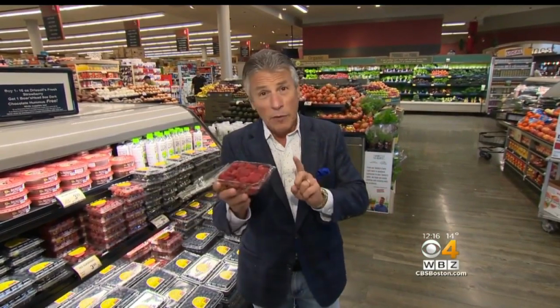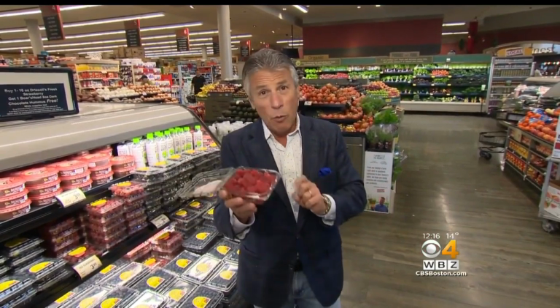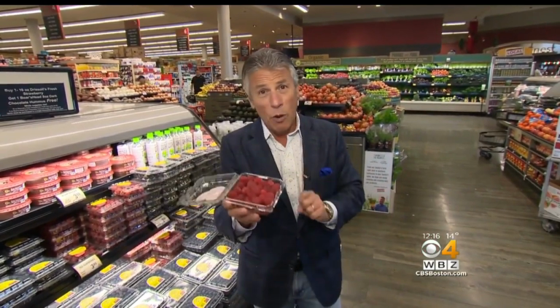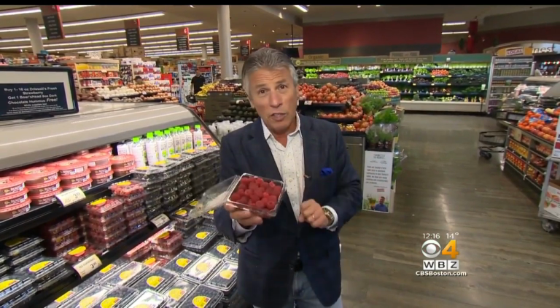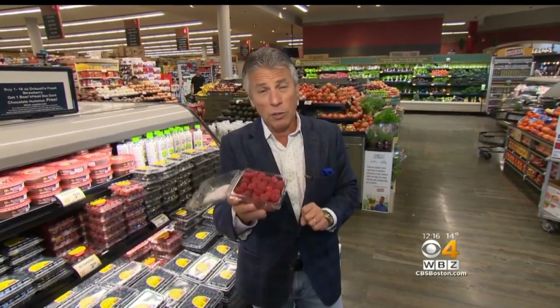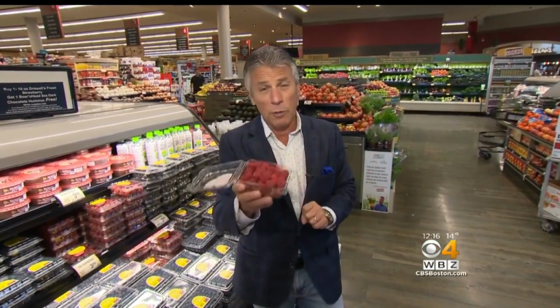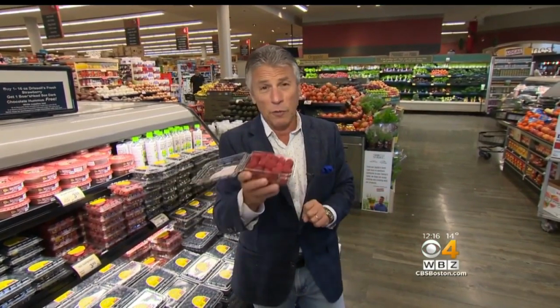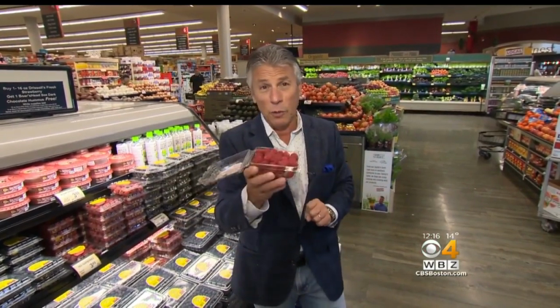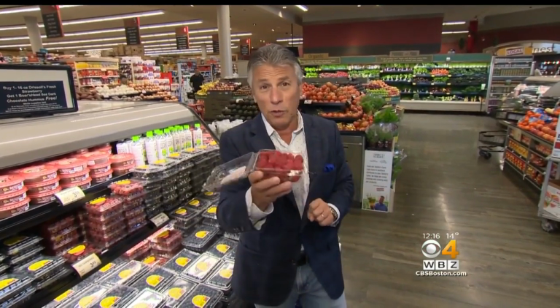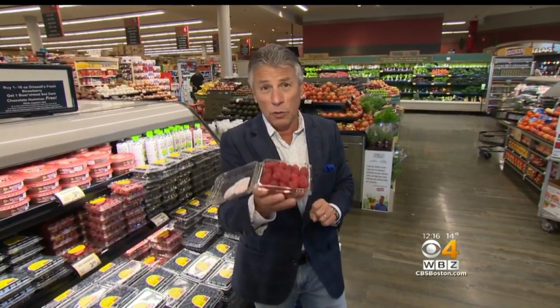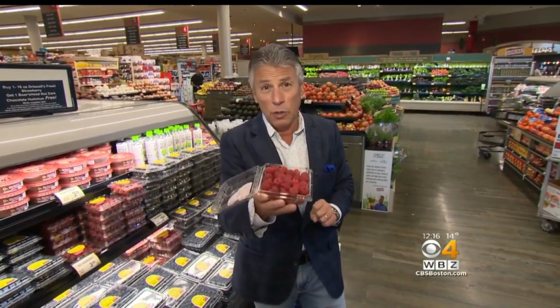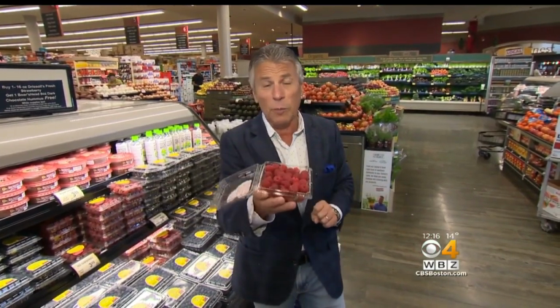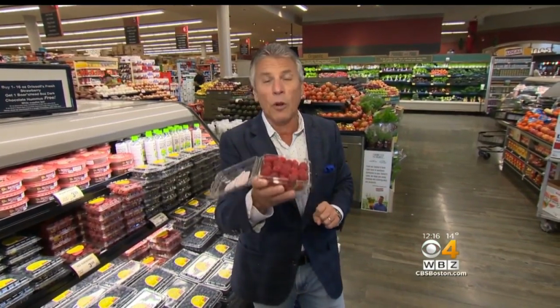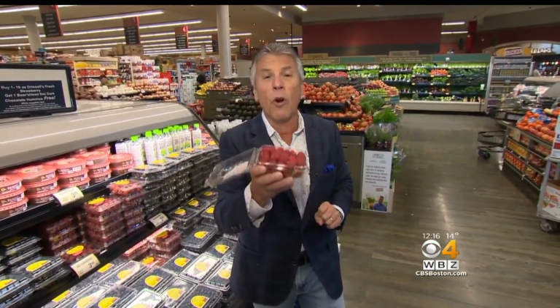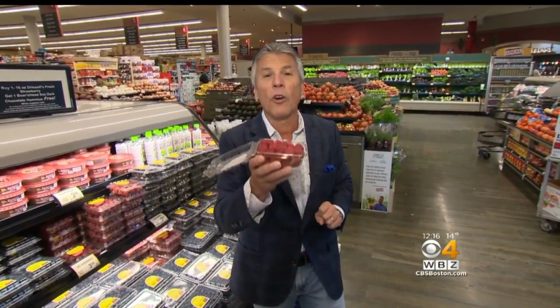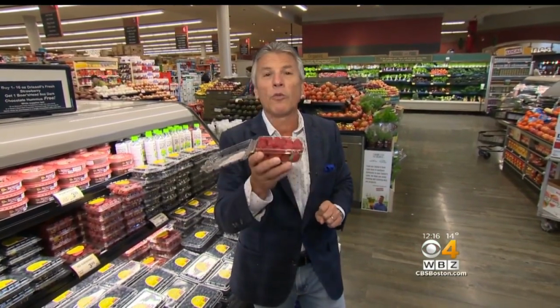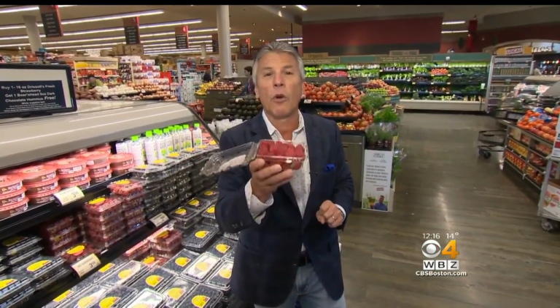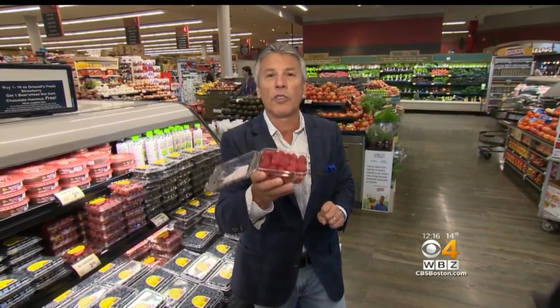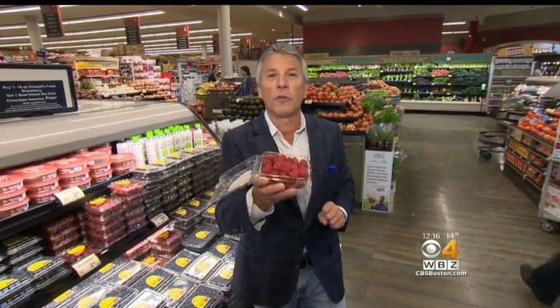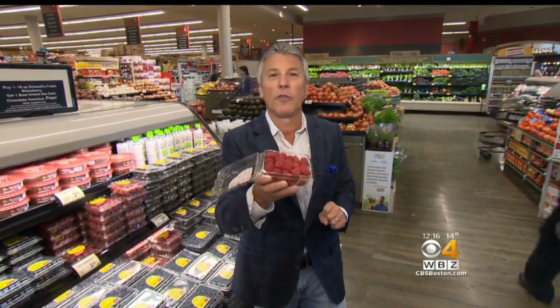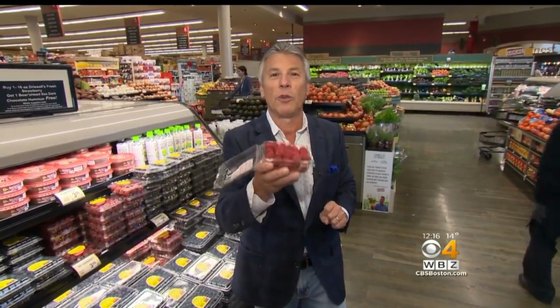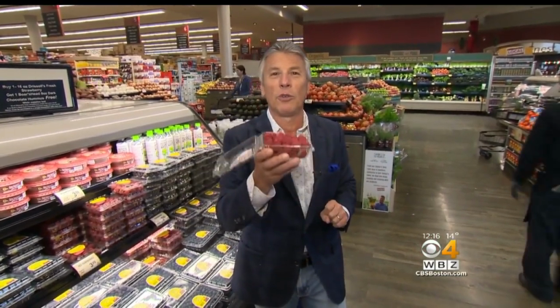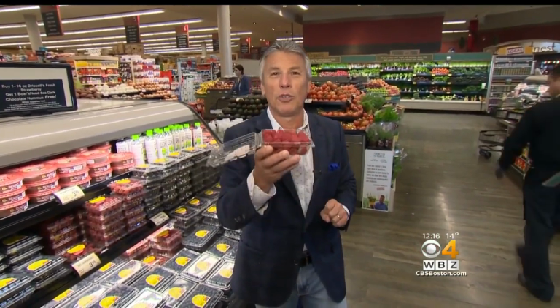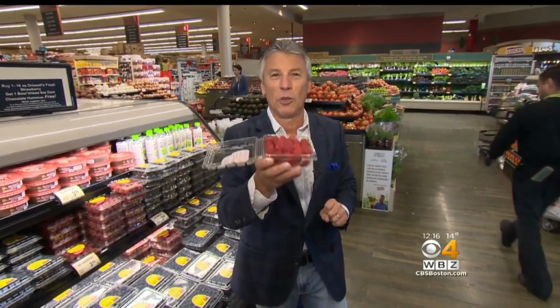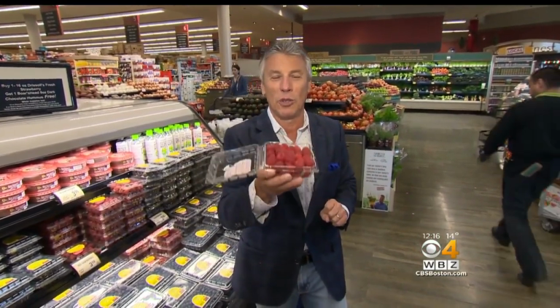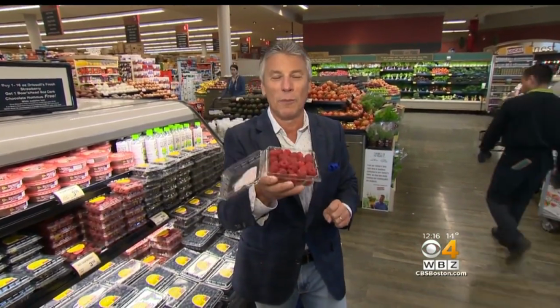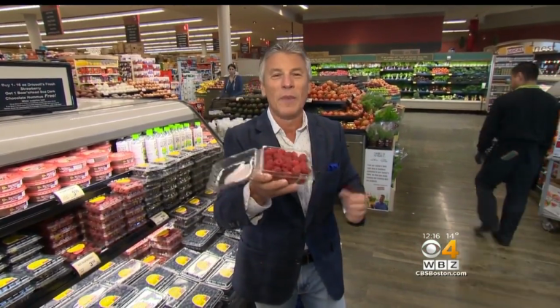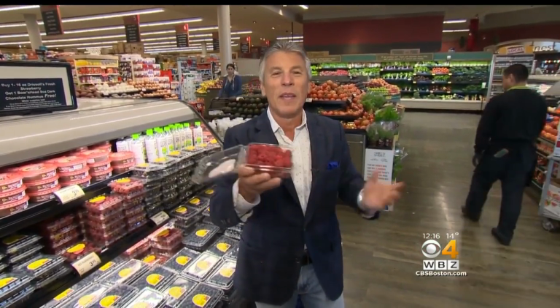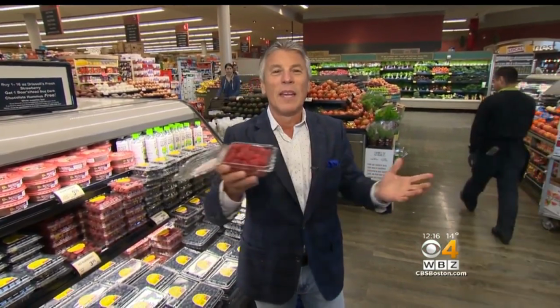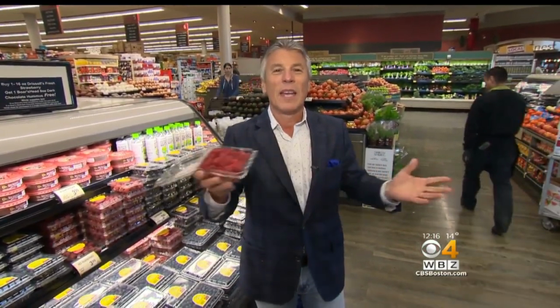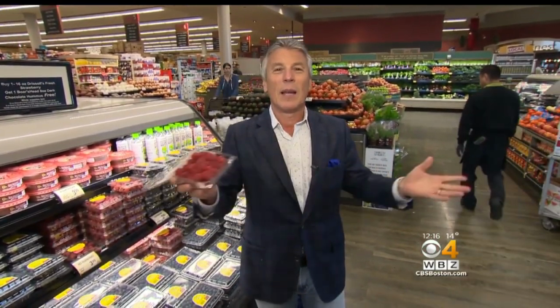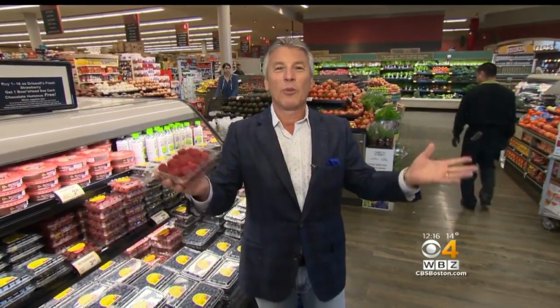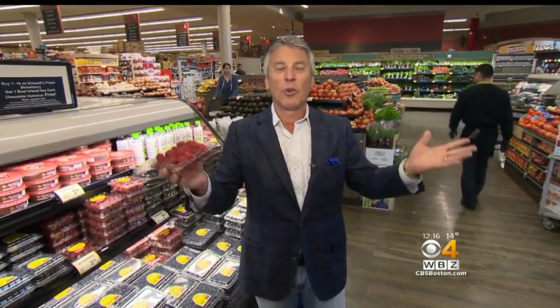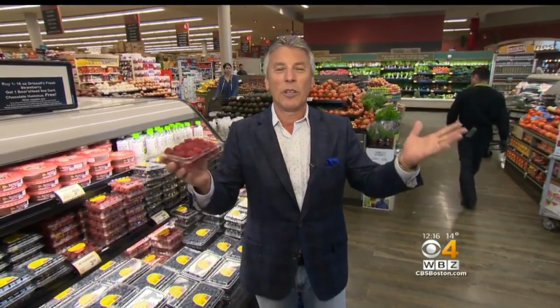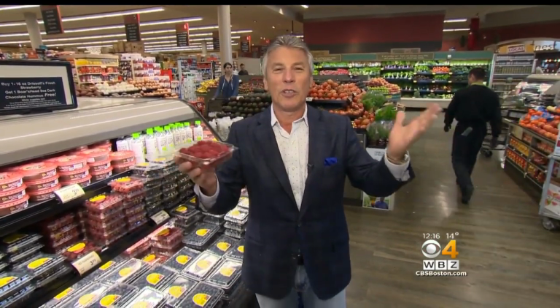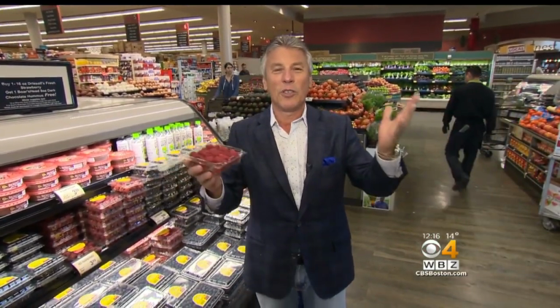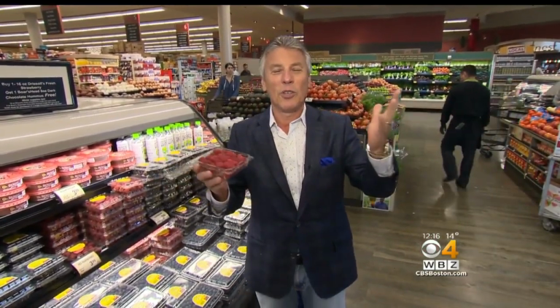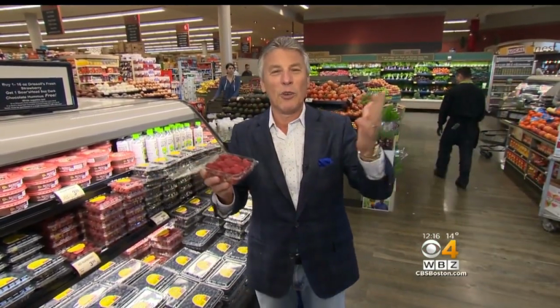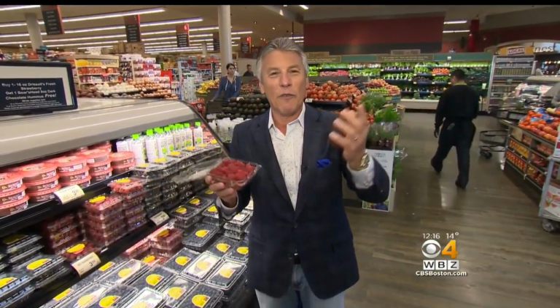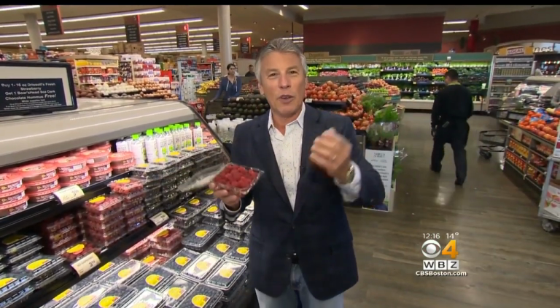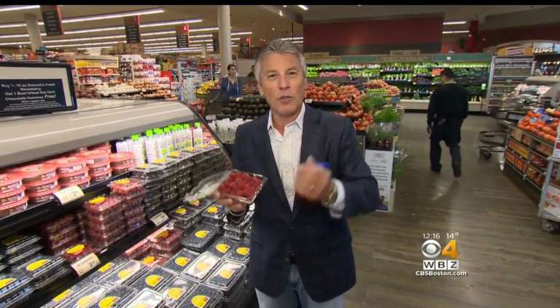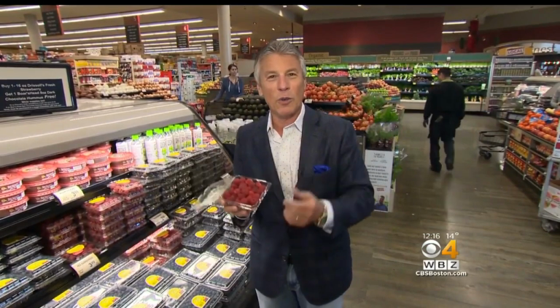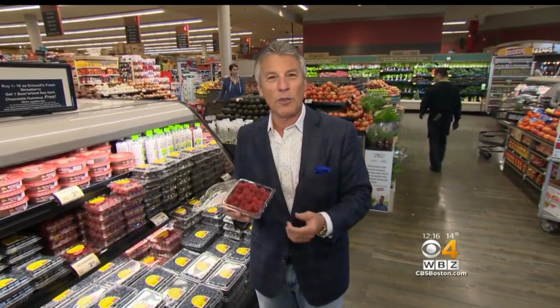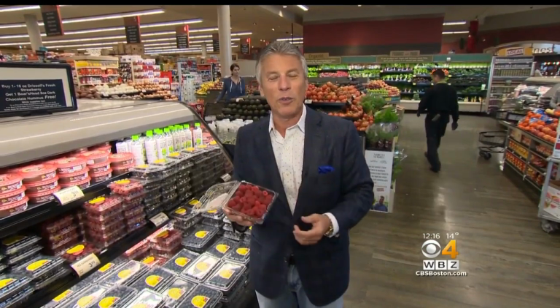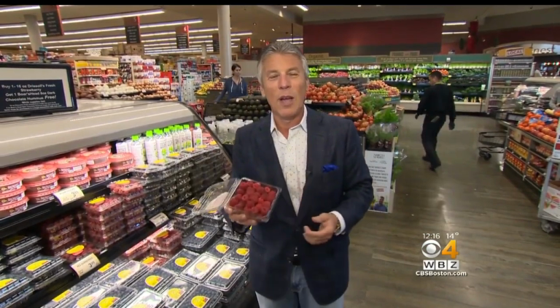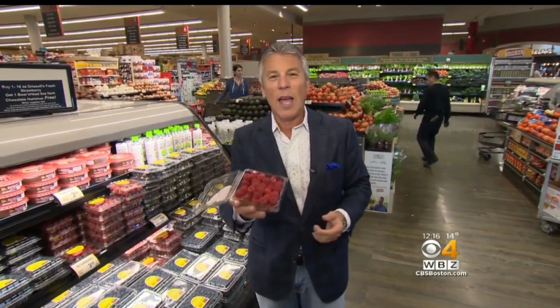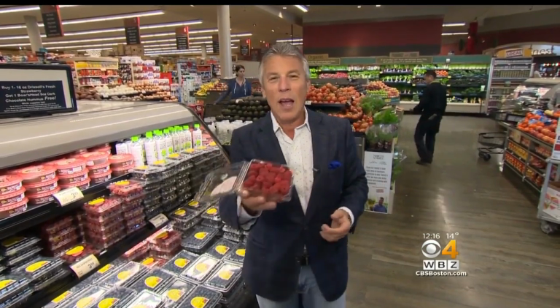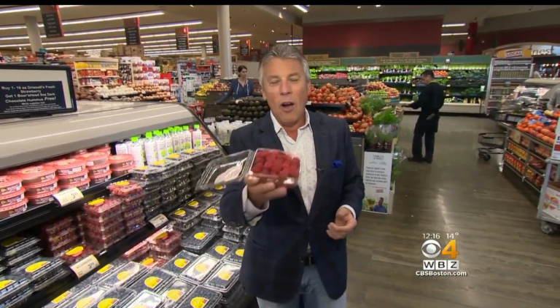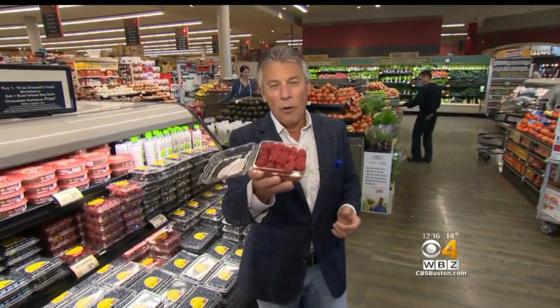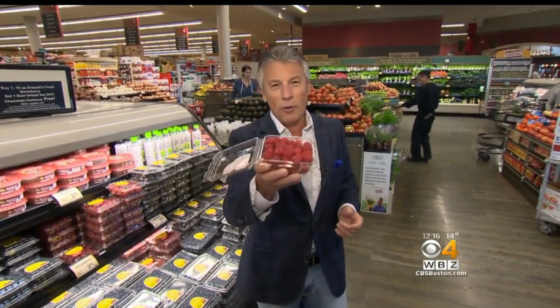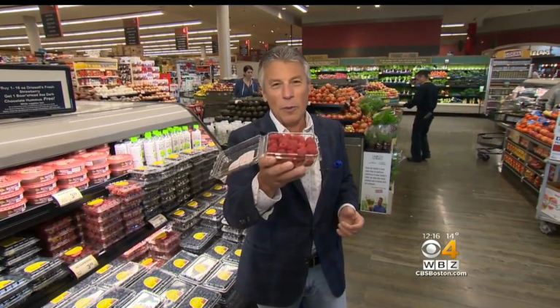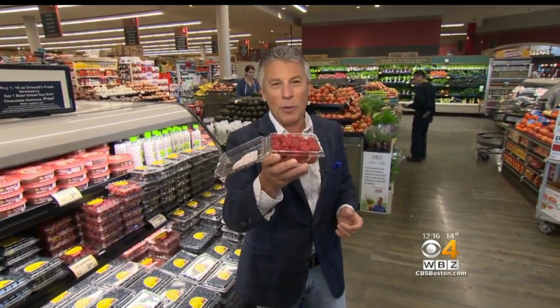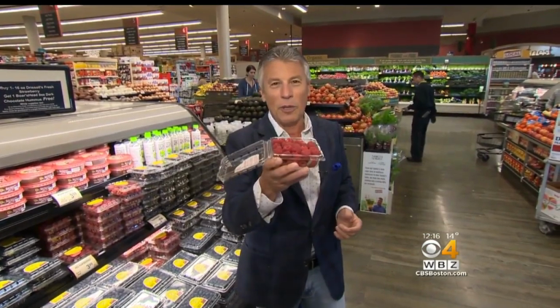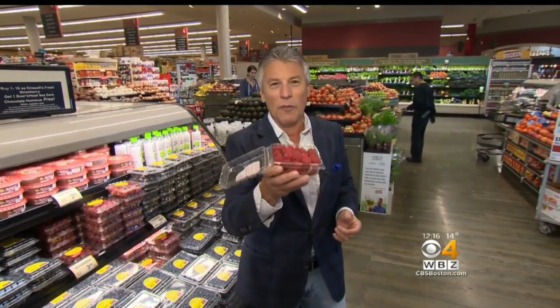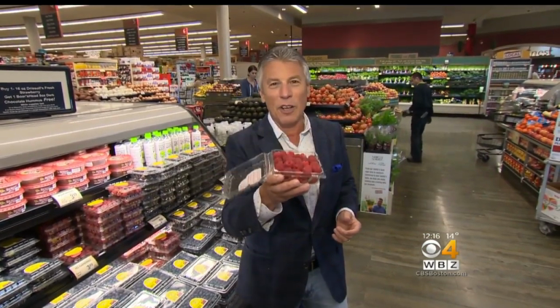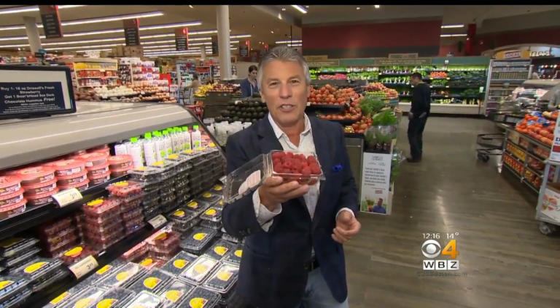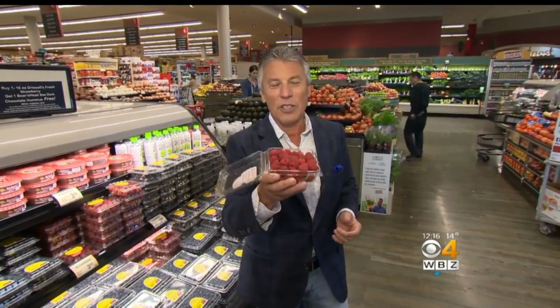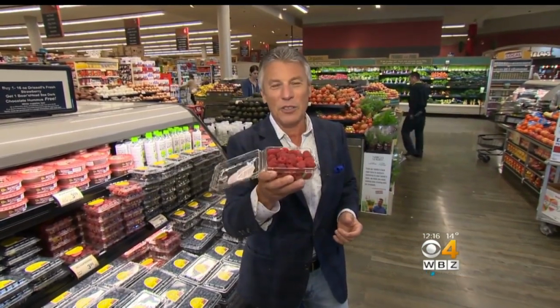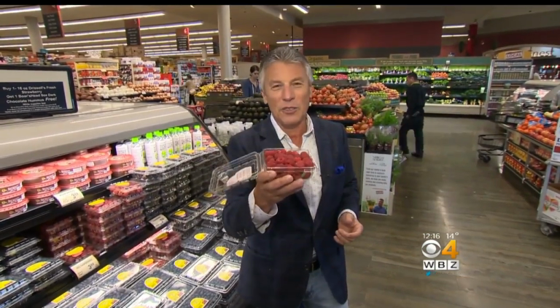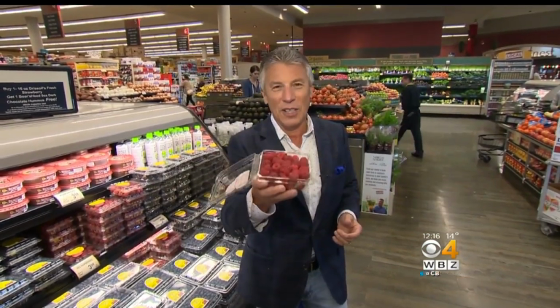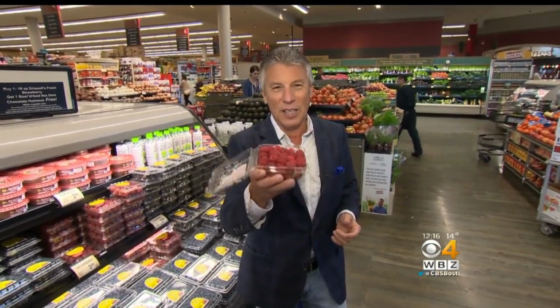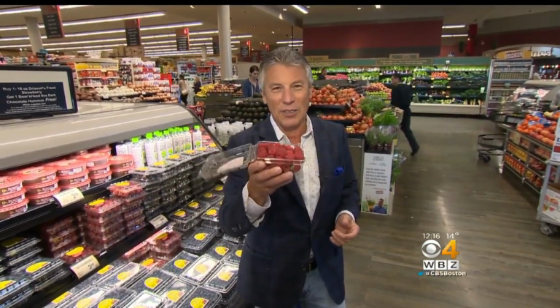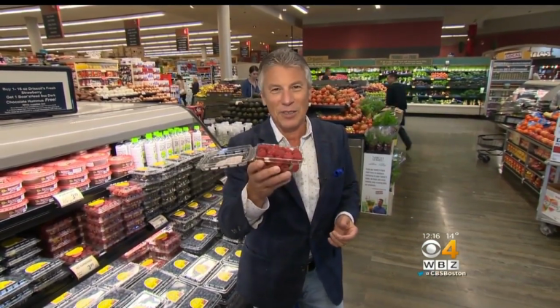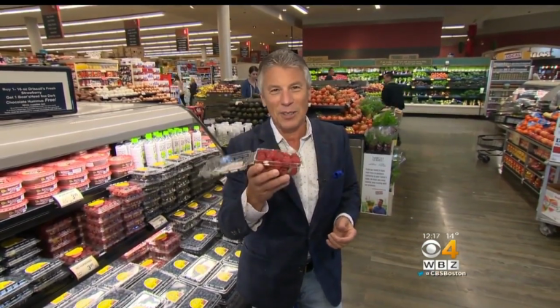Never wash them before you store them, but always wash them before you enjoy them. I'm Tony Tantillo, your fresh grocer. Always remember to be fresh, stay healthy.